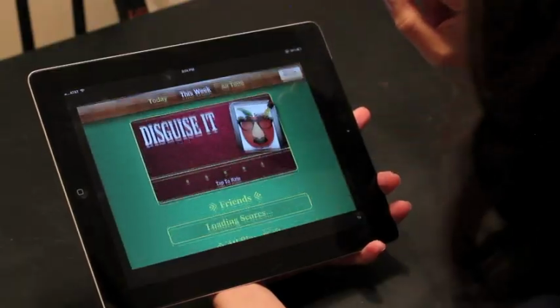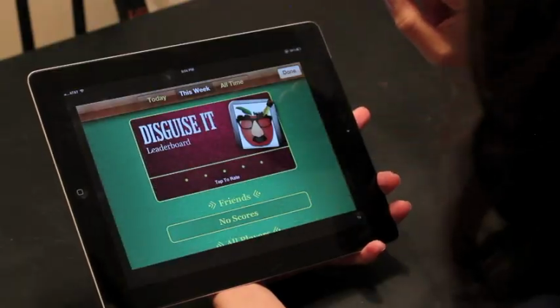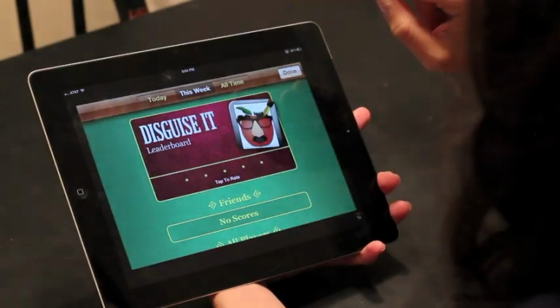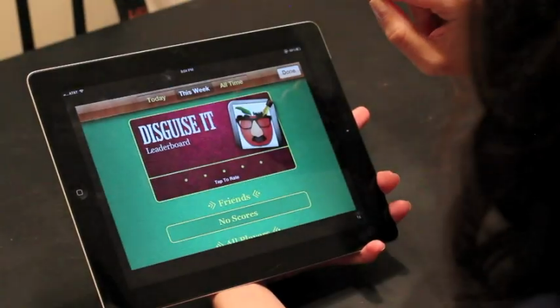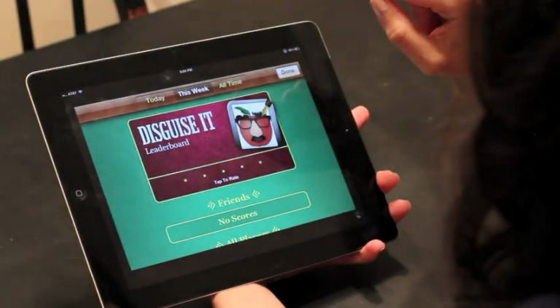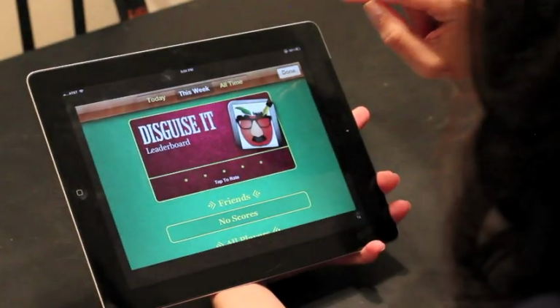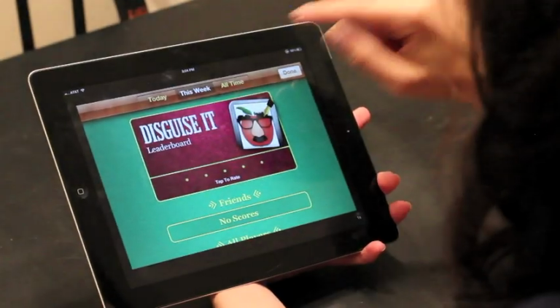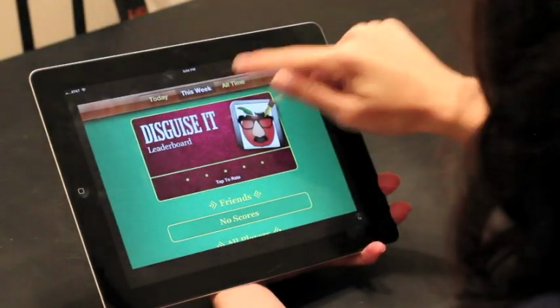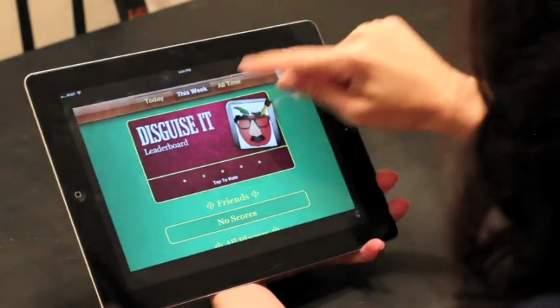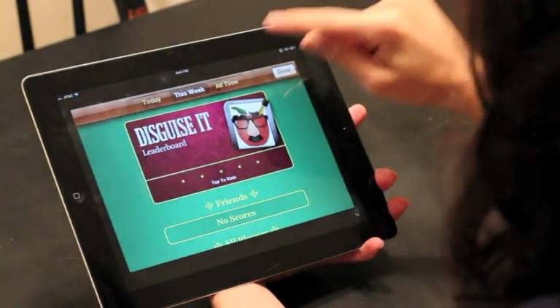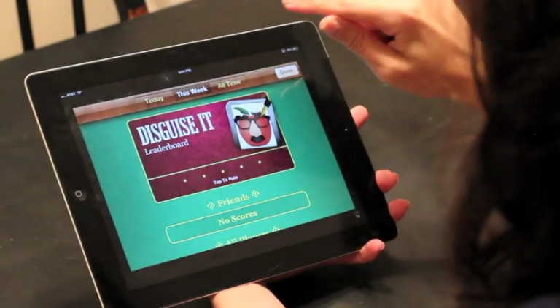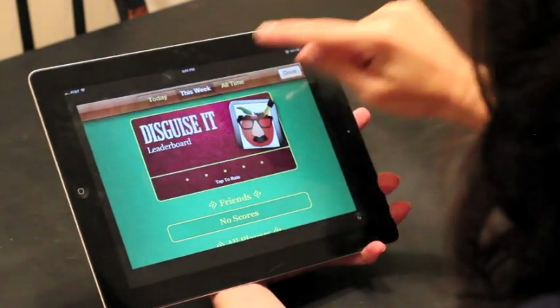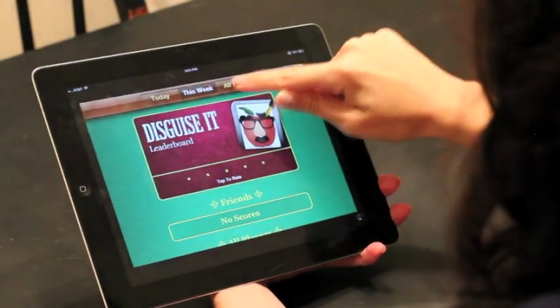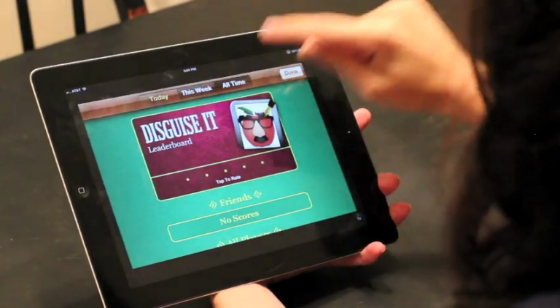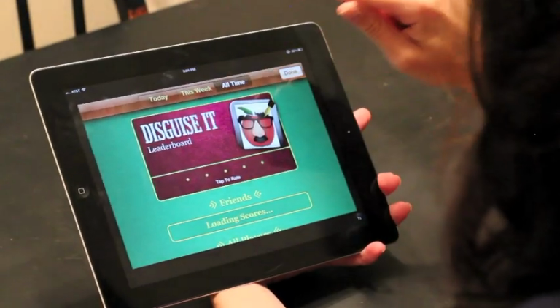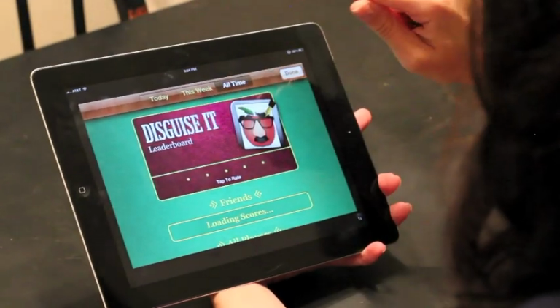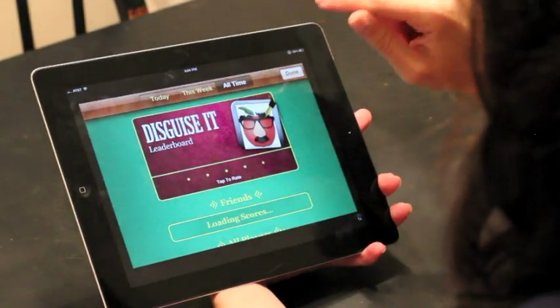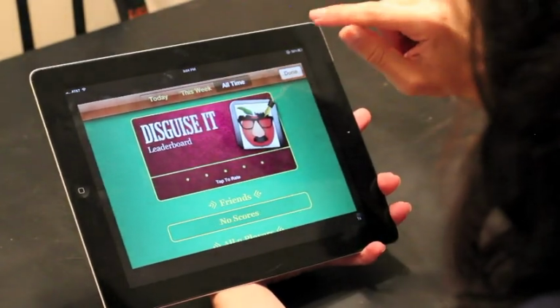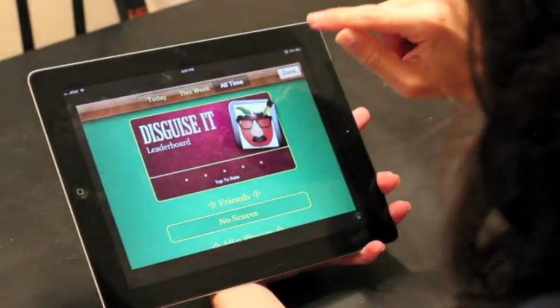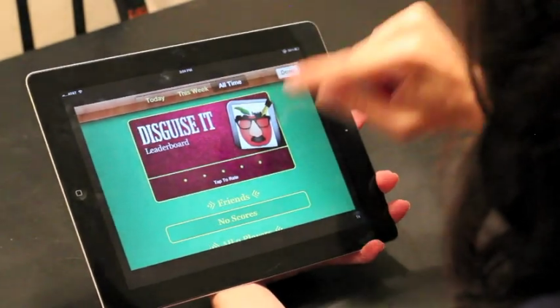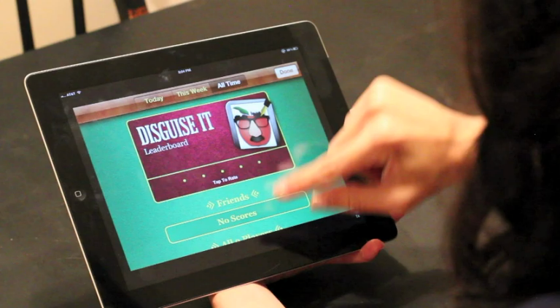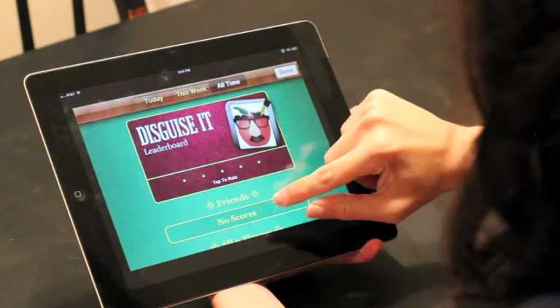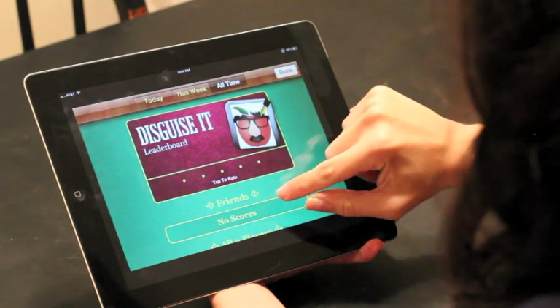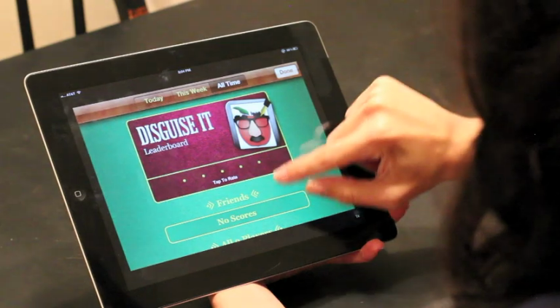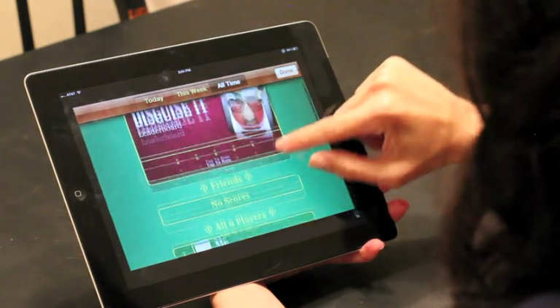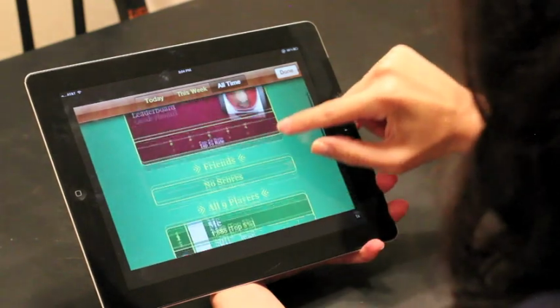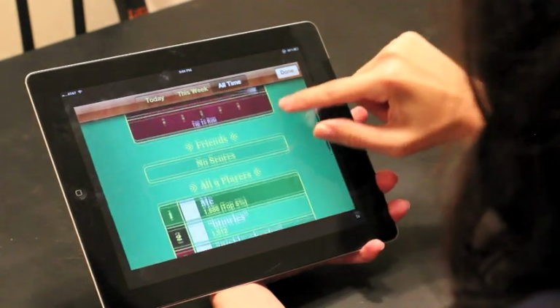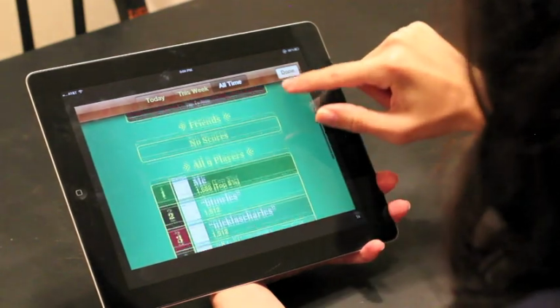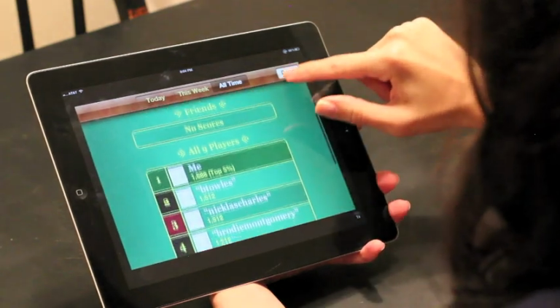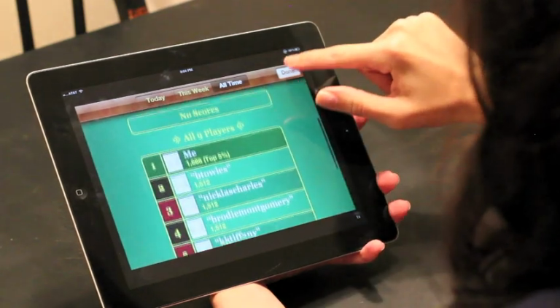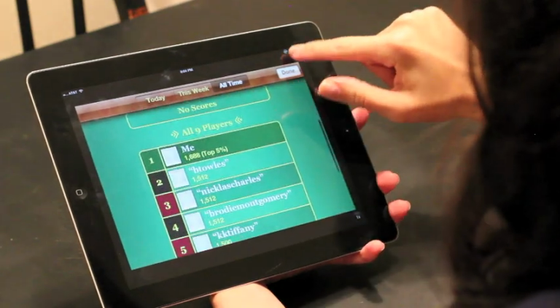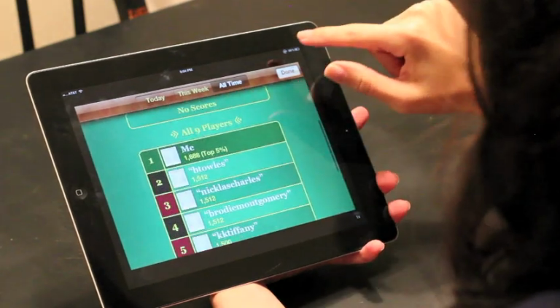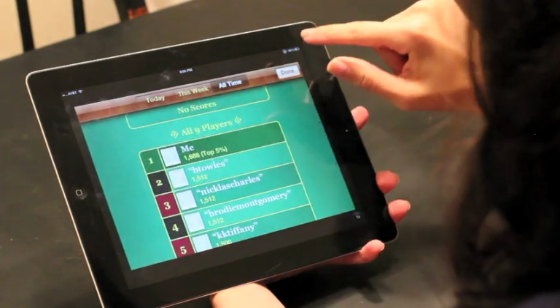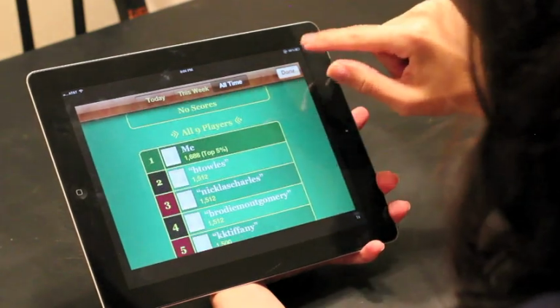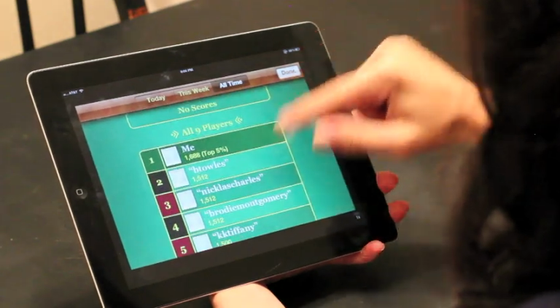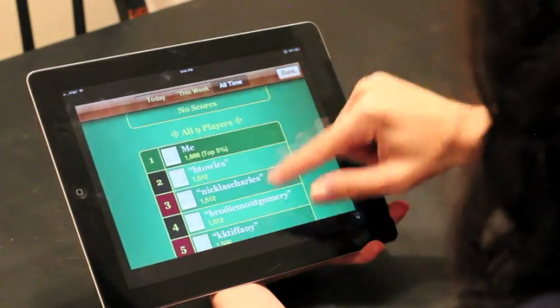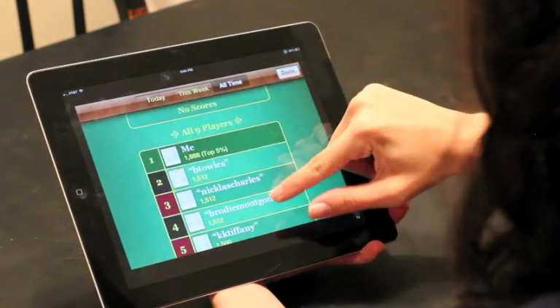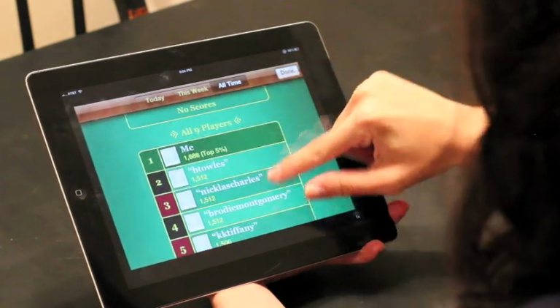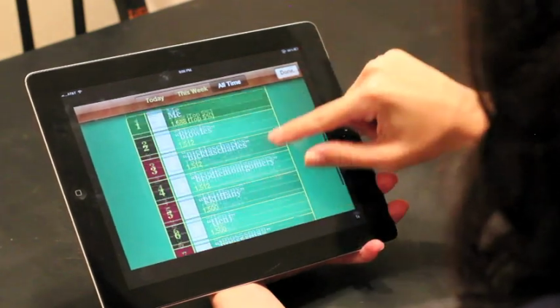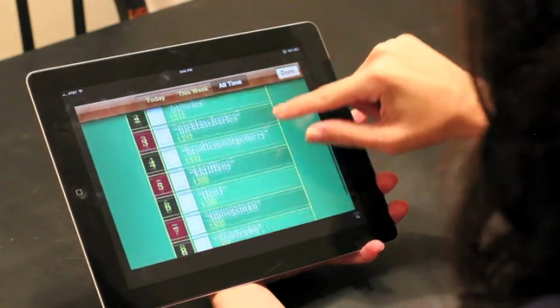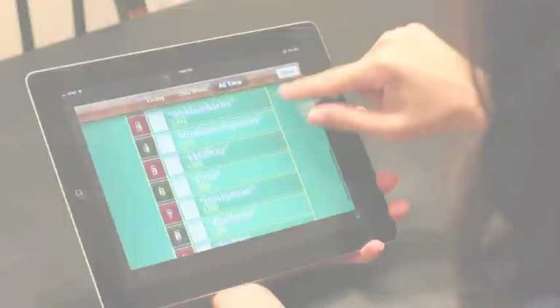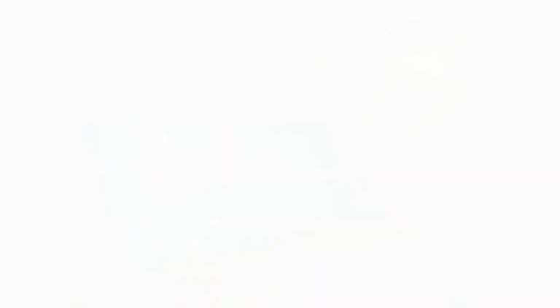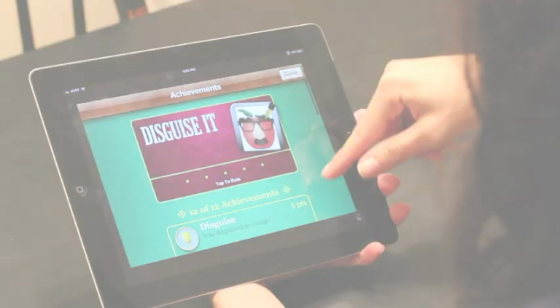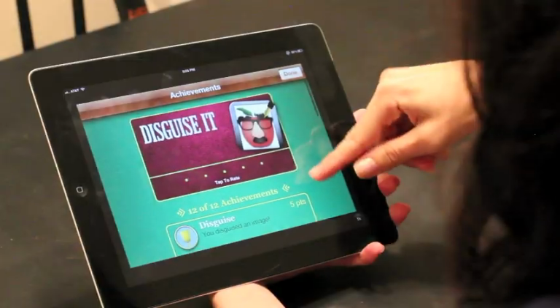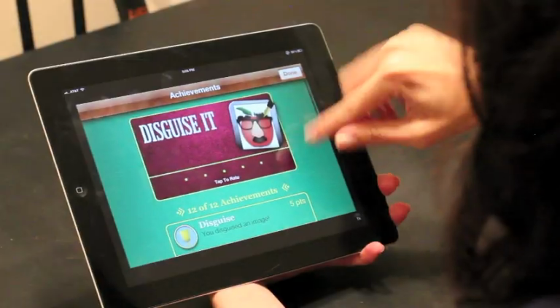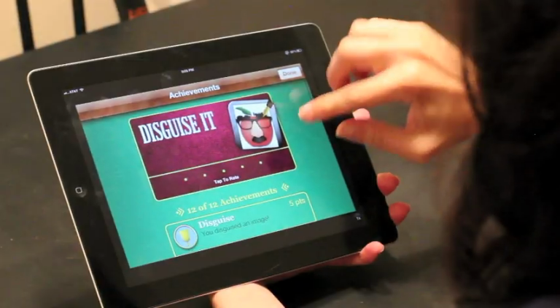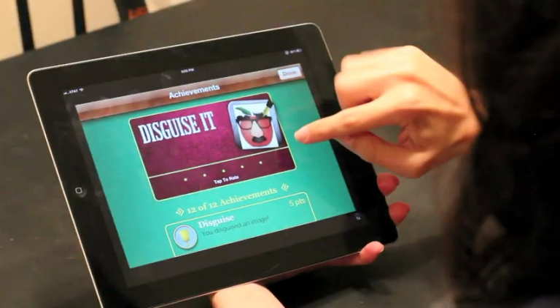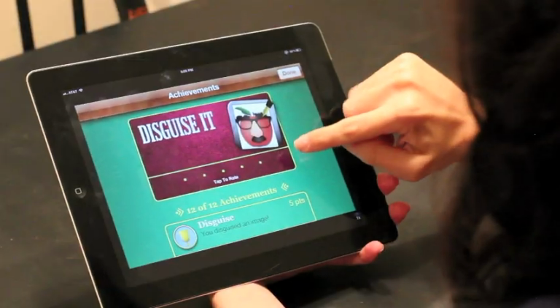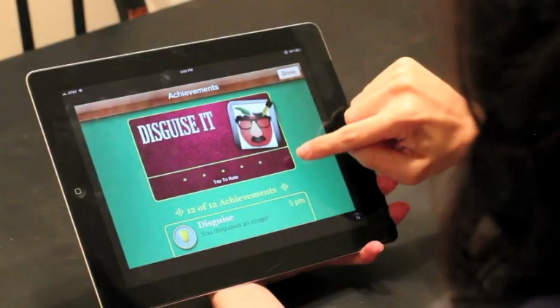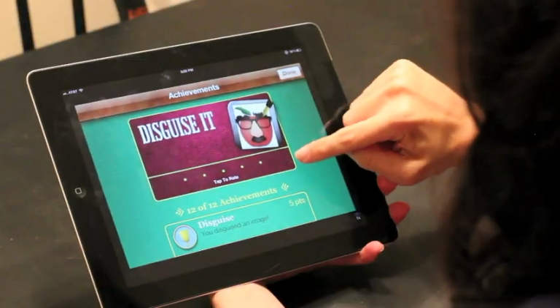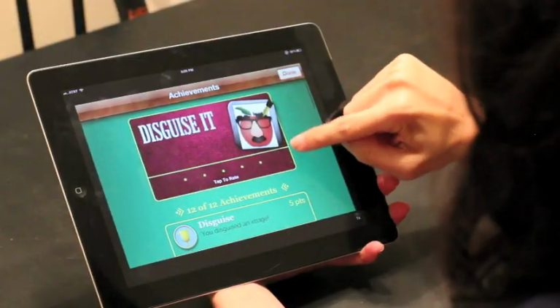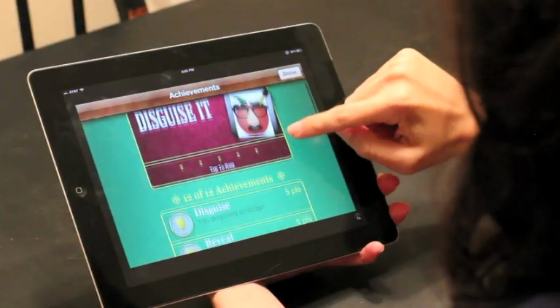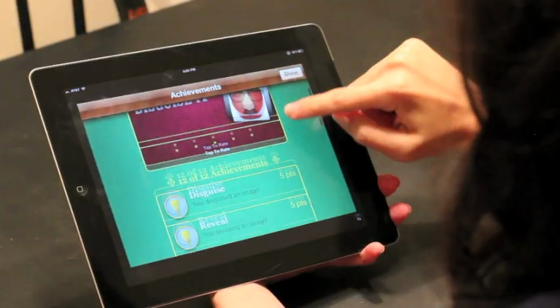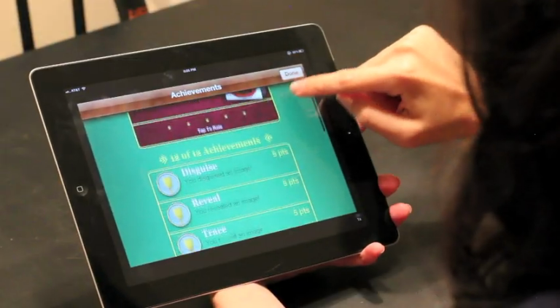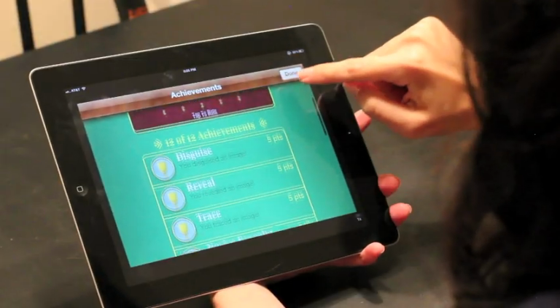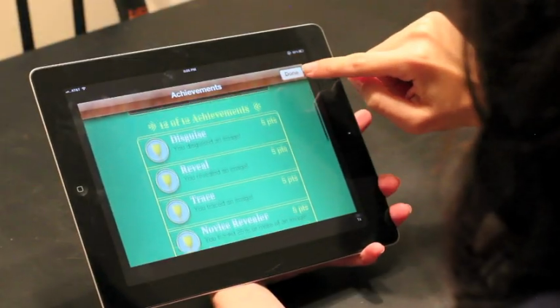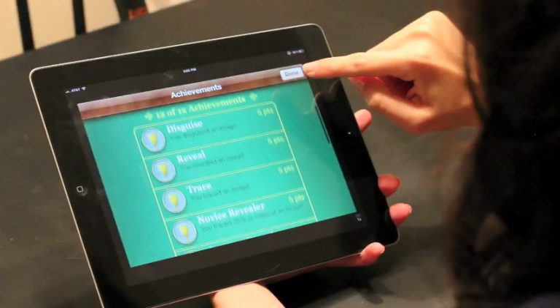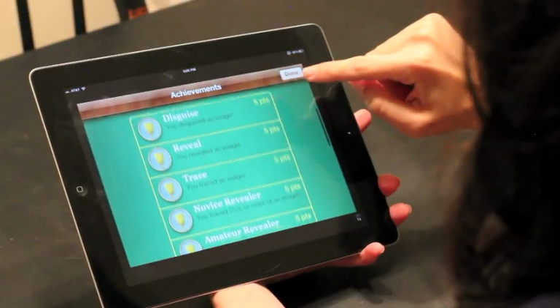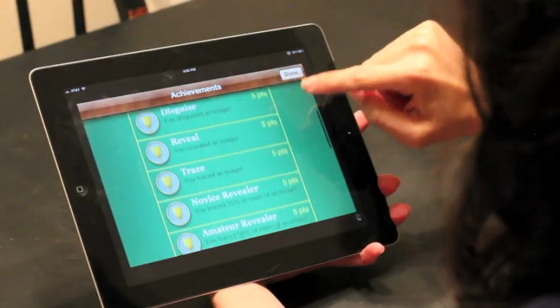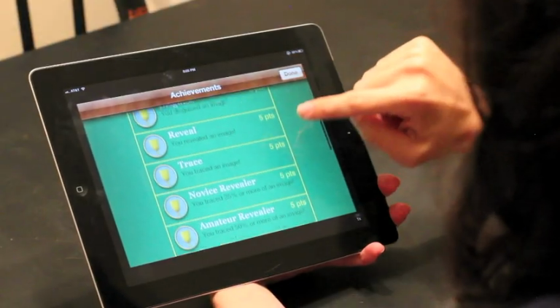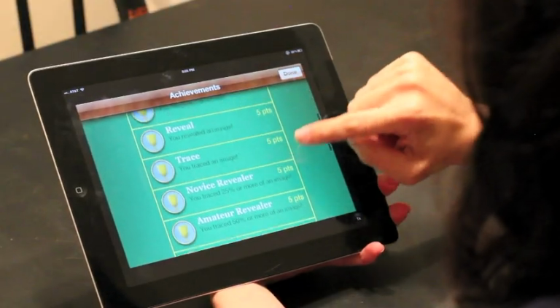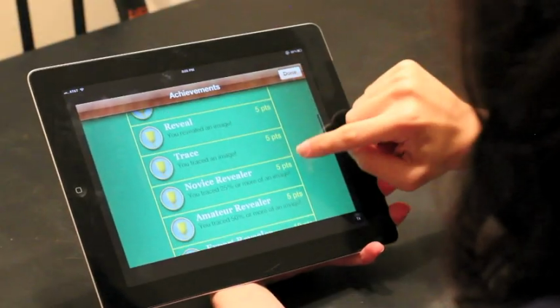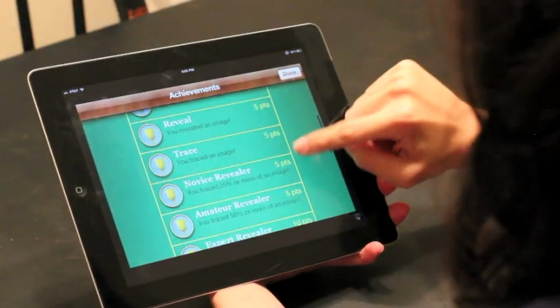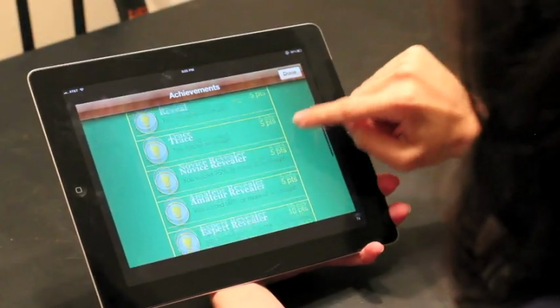In Disguise It, you can invite your friends from Facebook, compete for a top place on the leaderboards, or try to earn all the achievements.